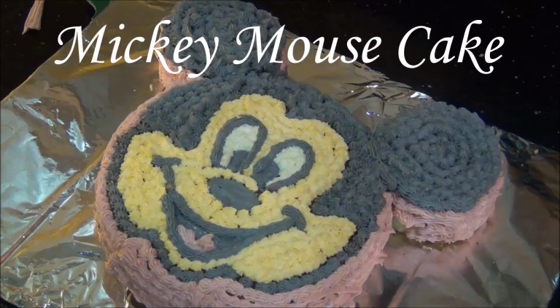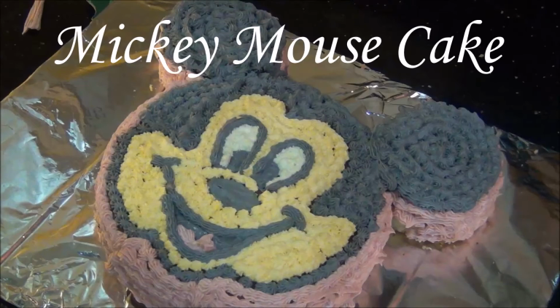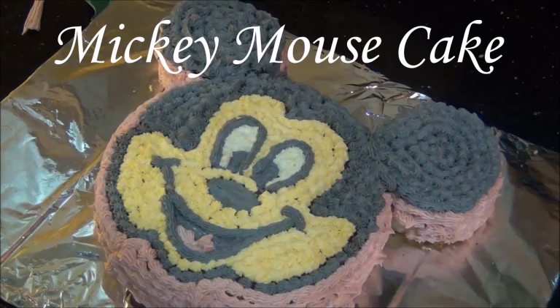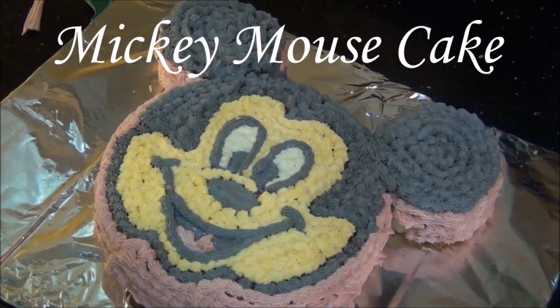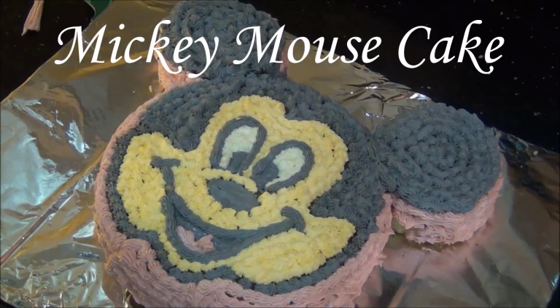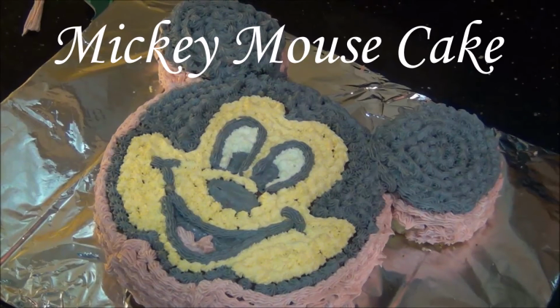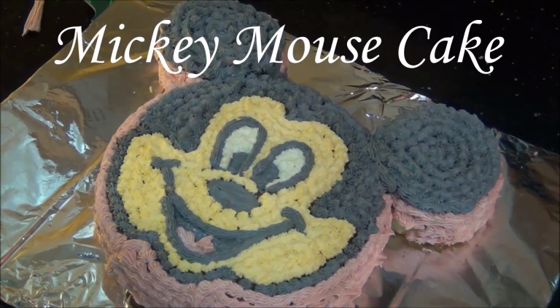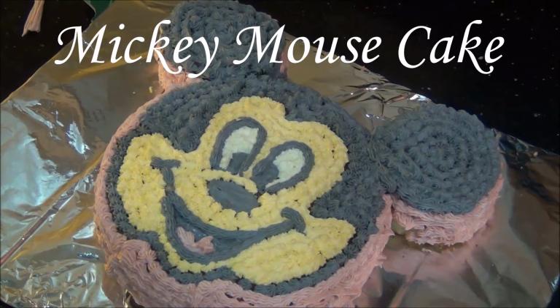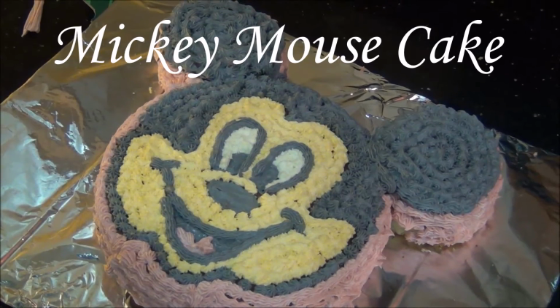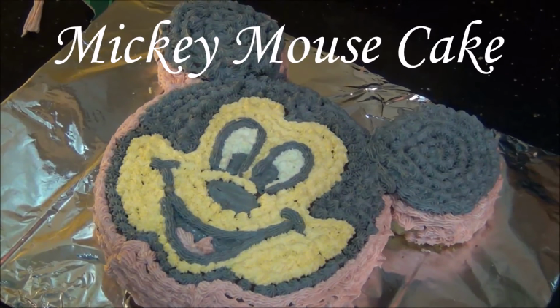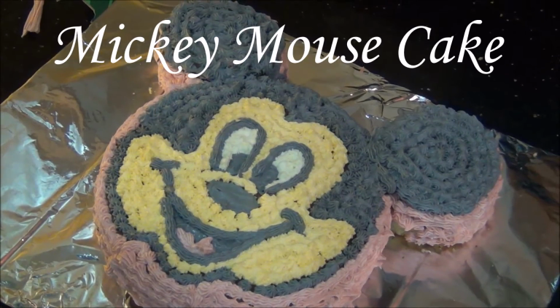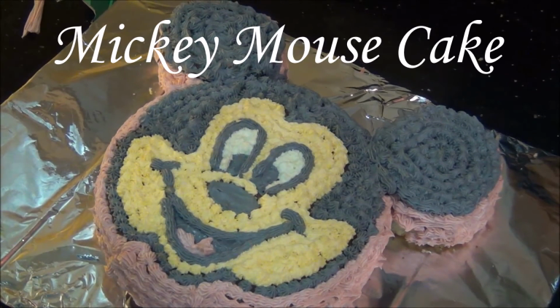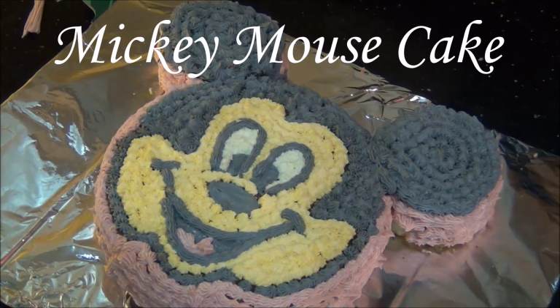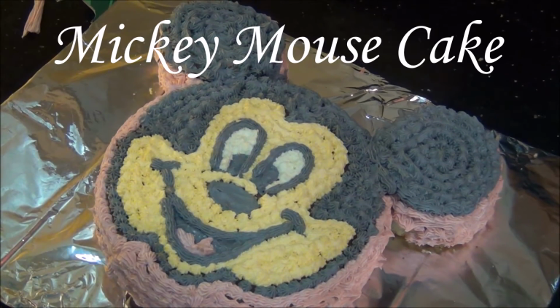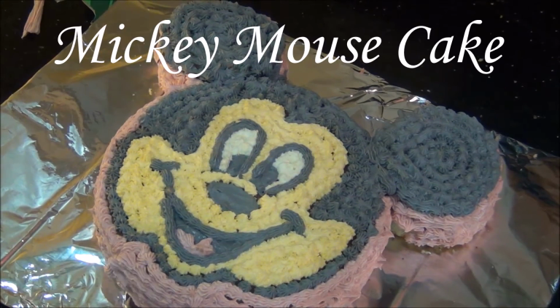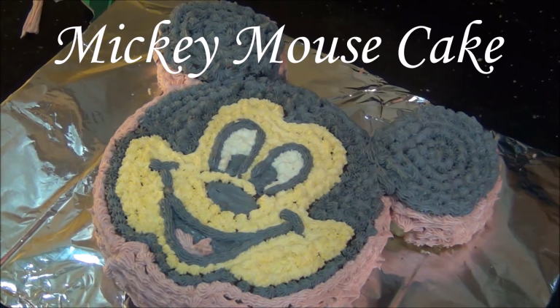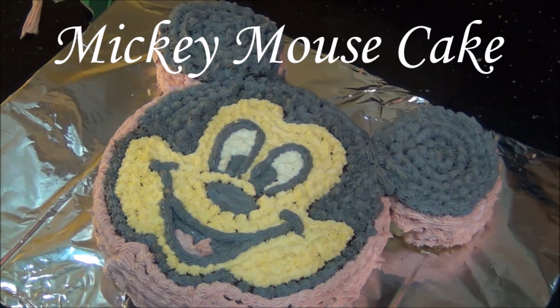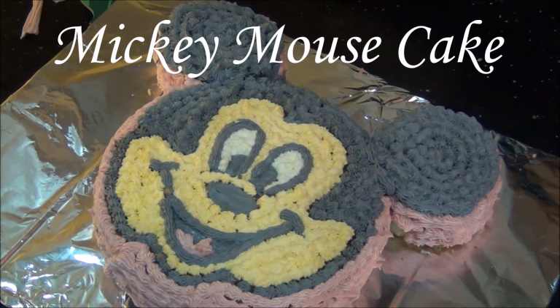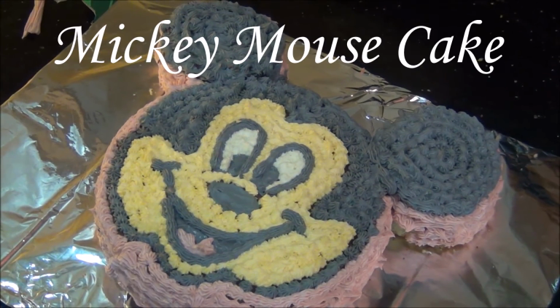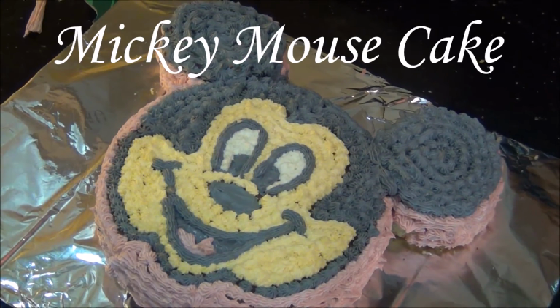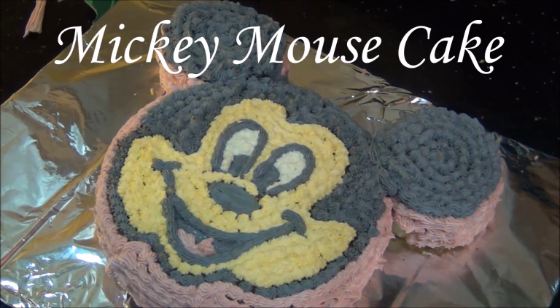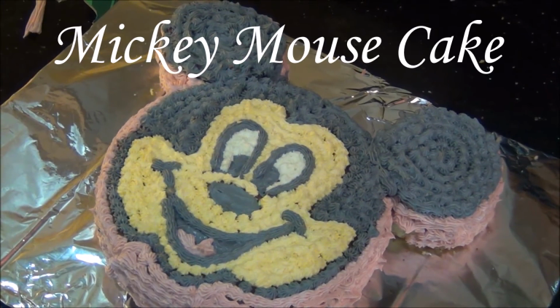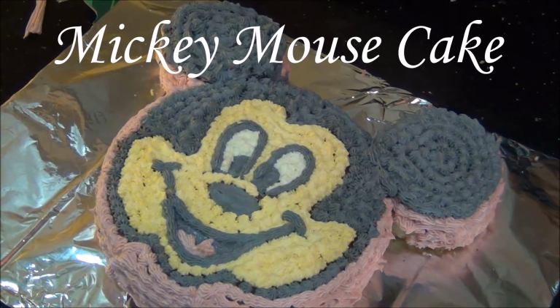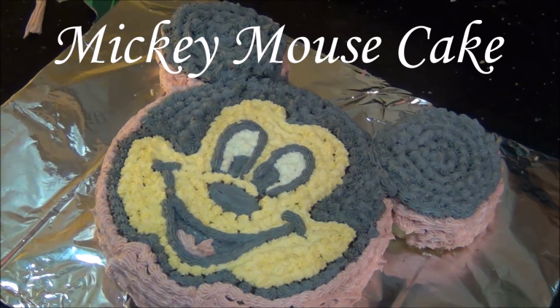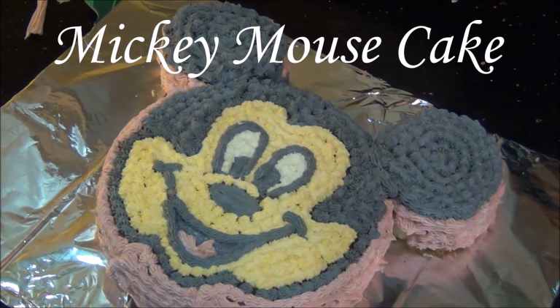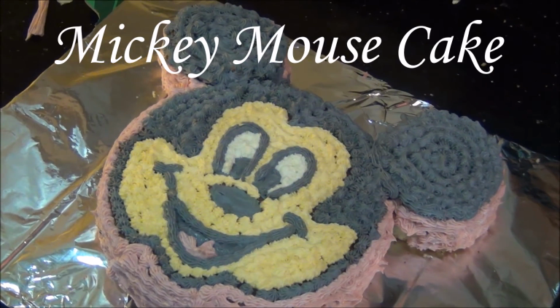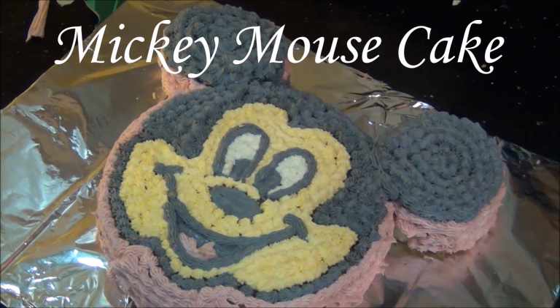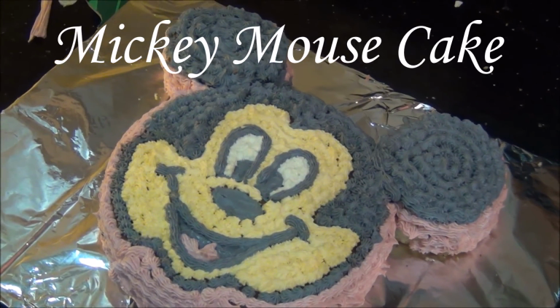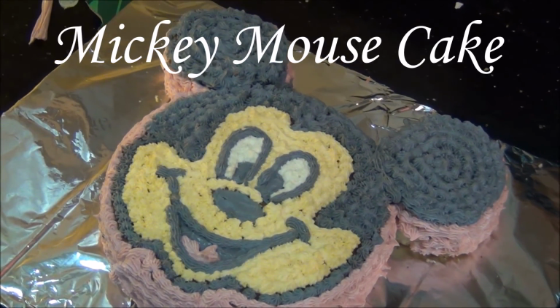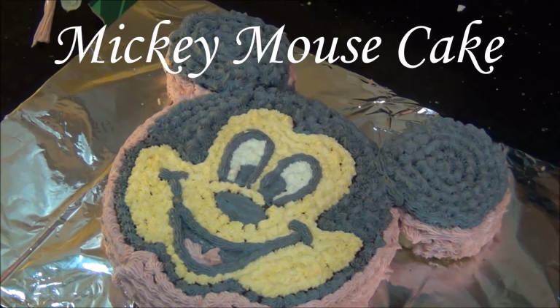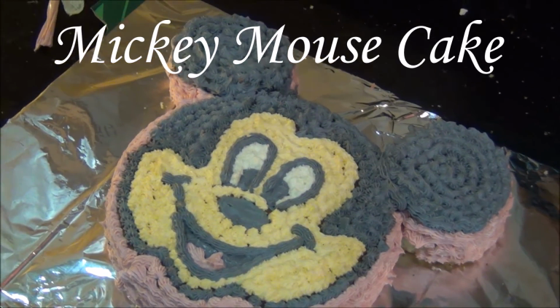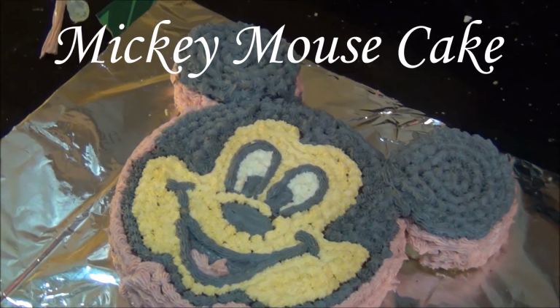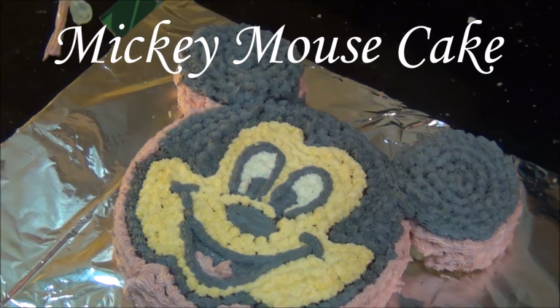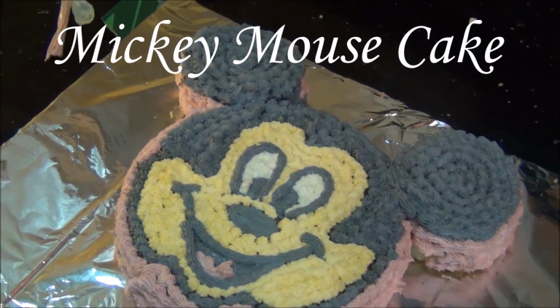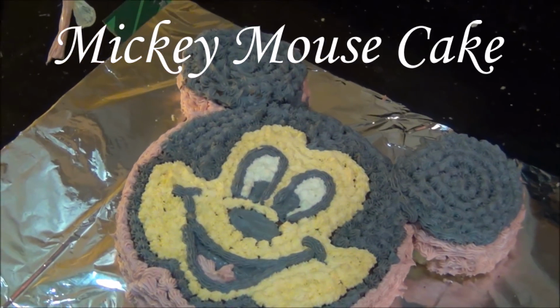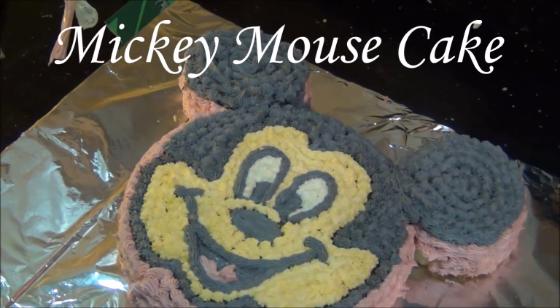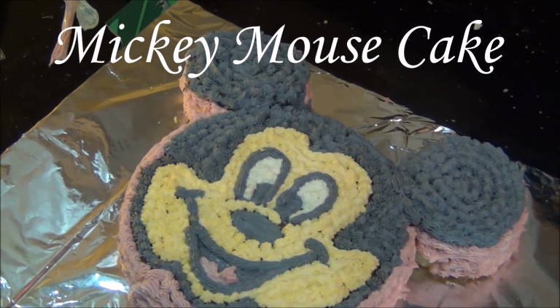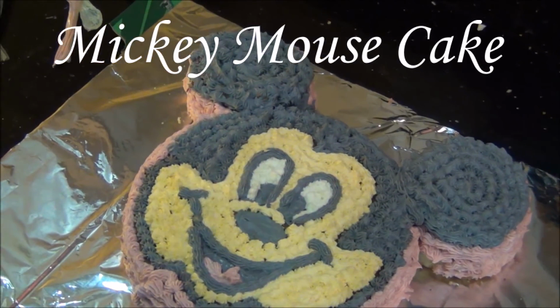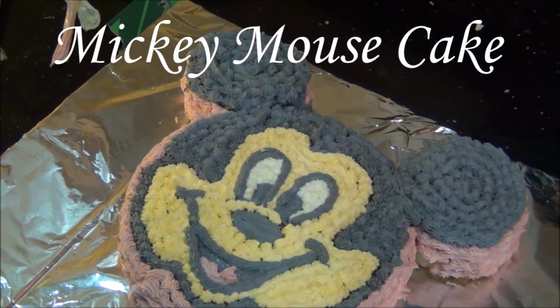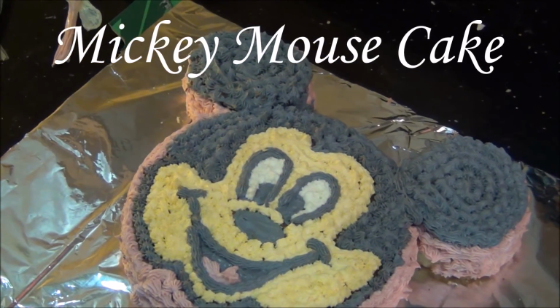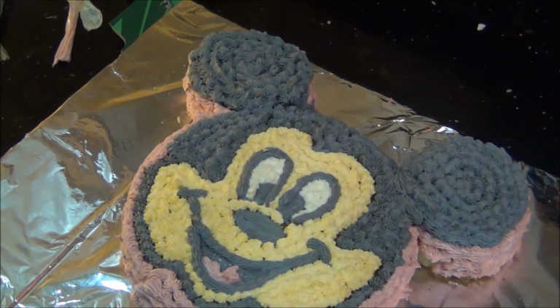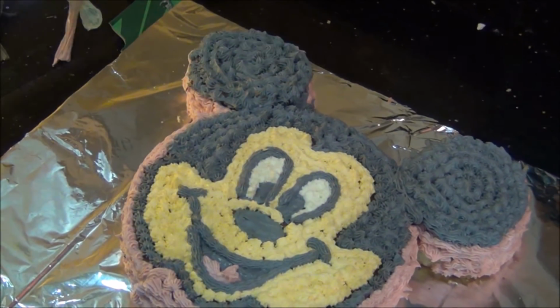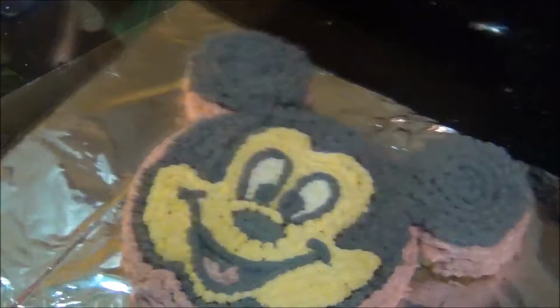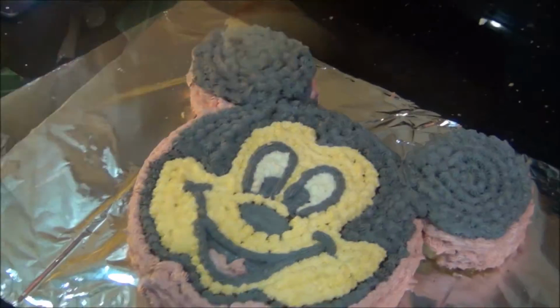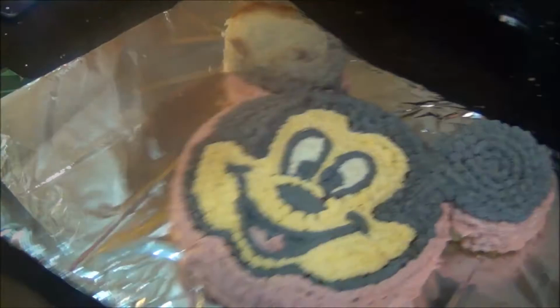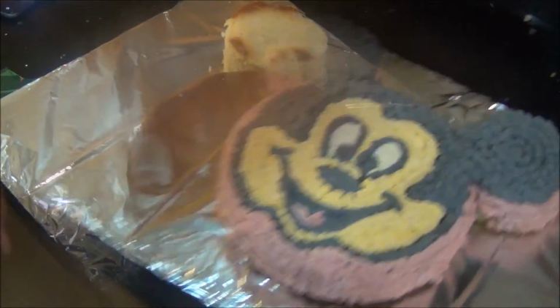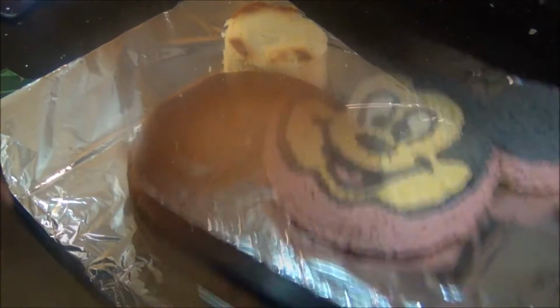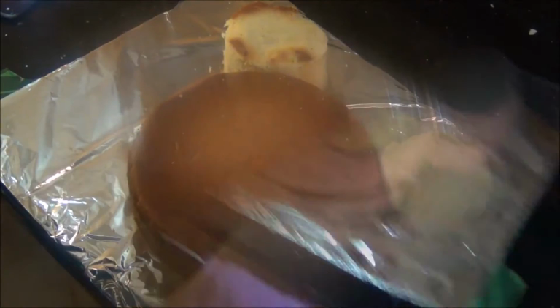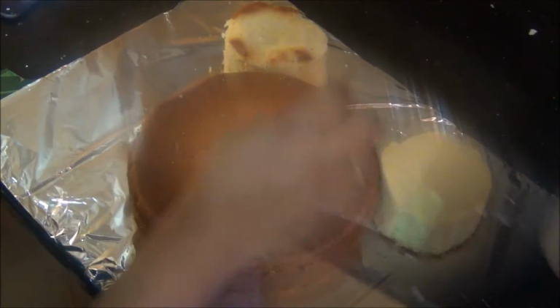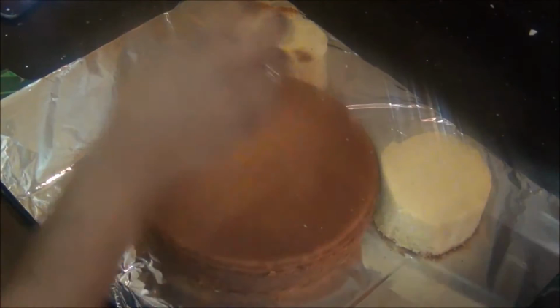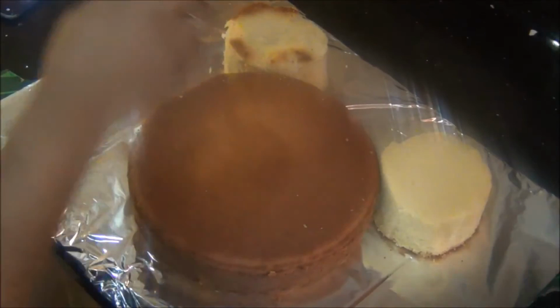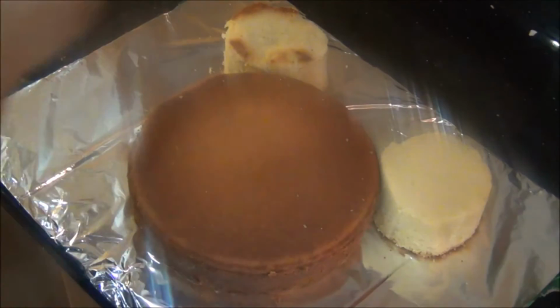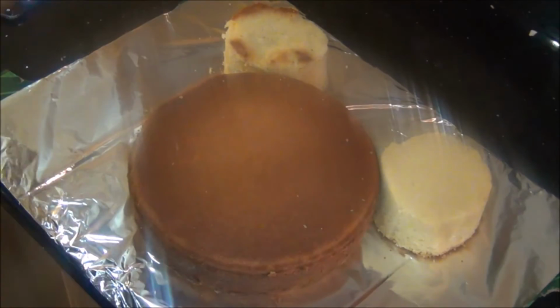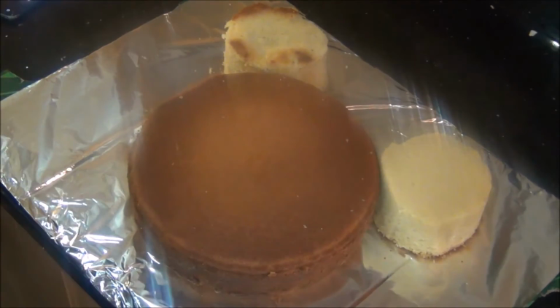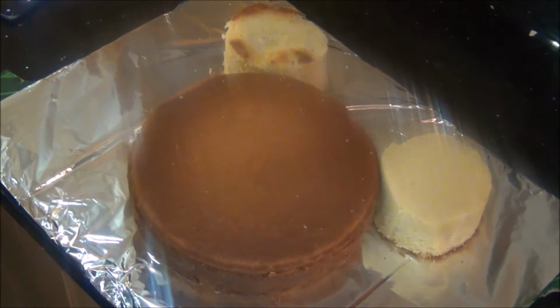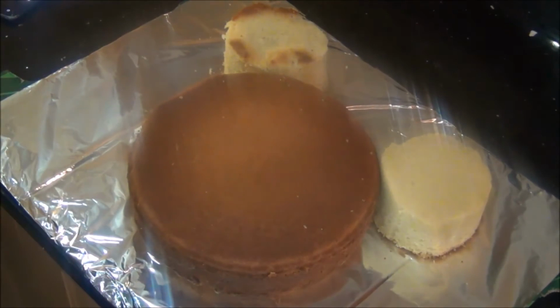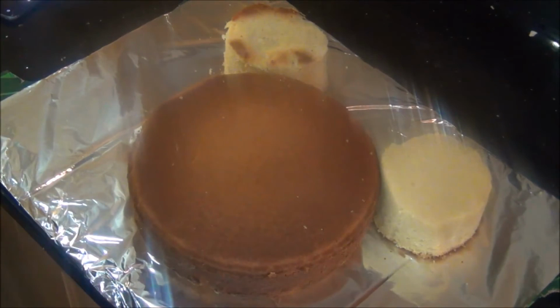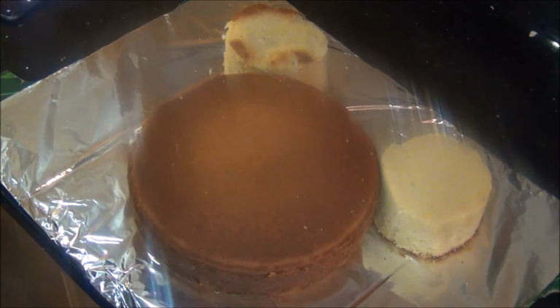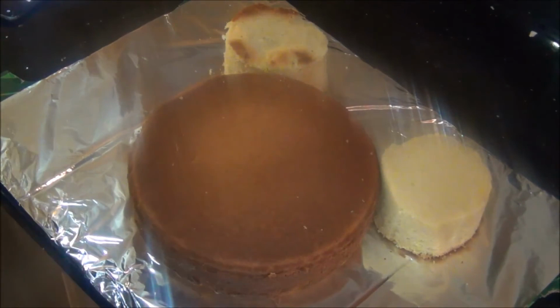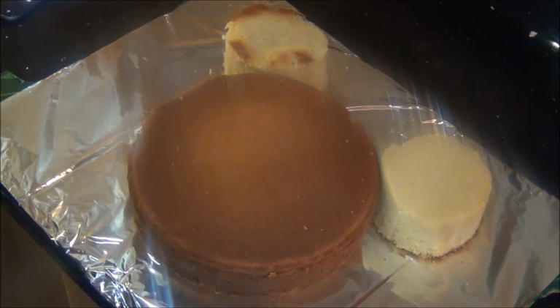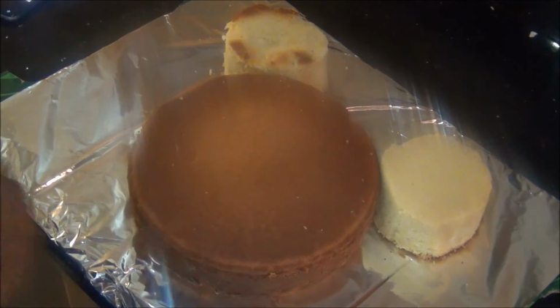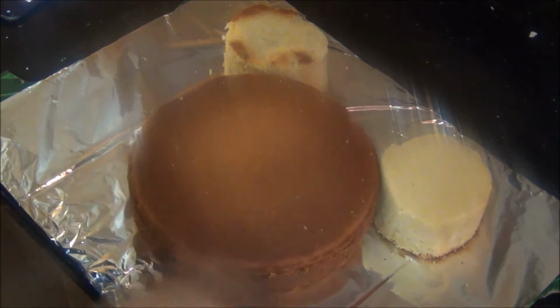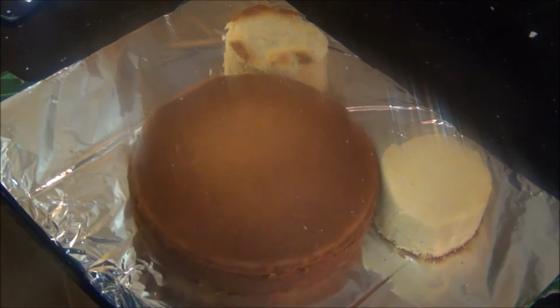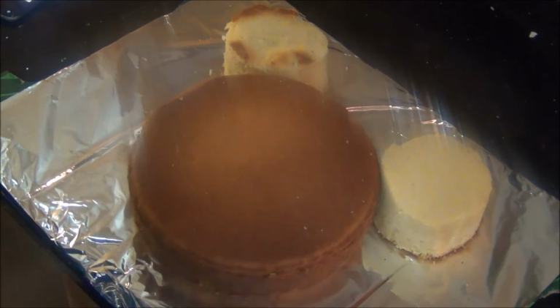Hello and welcome to Akashu's Kitchen. Today we will see how to prepare a Mickey Mouse cake, for which I have prepared an 8 inch sponge cake.